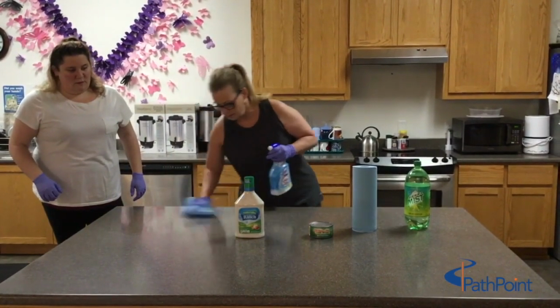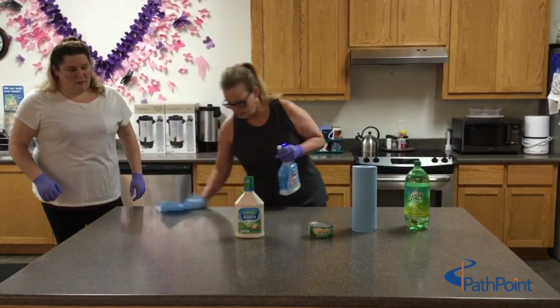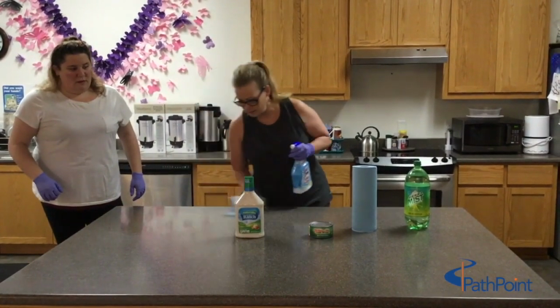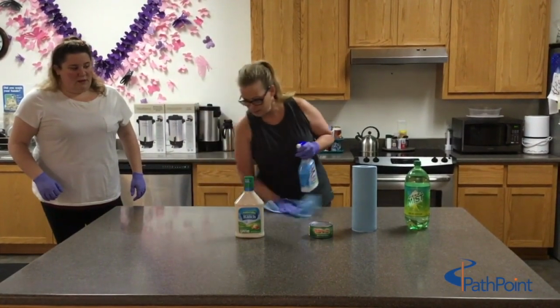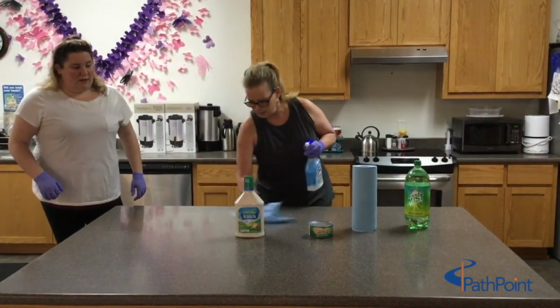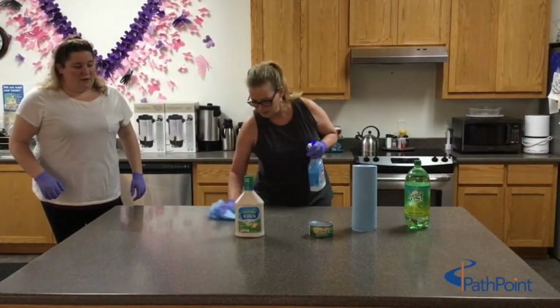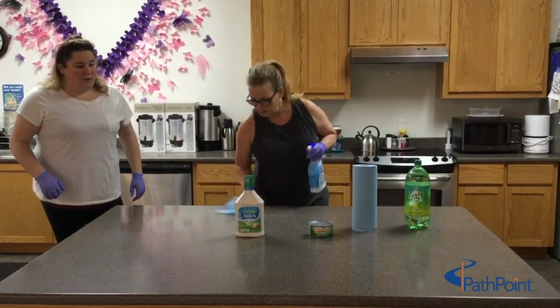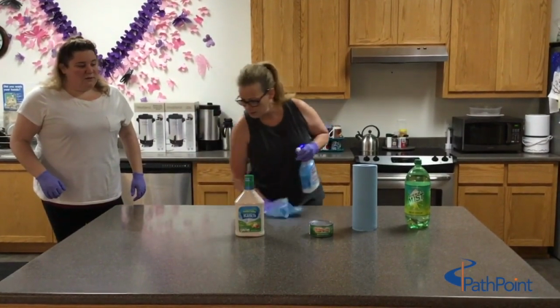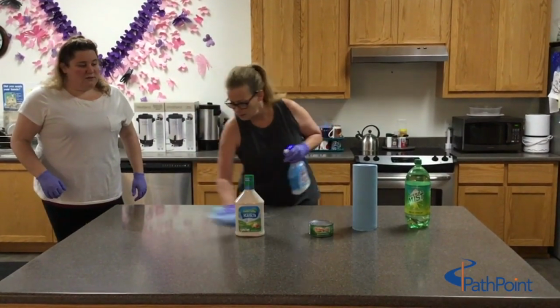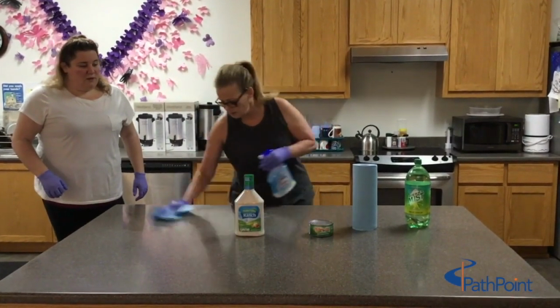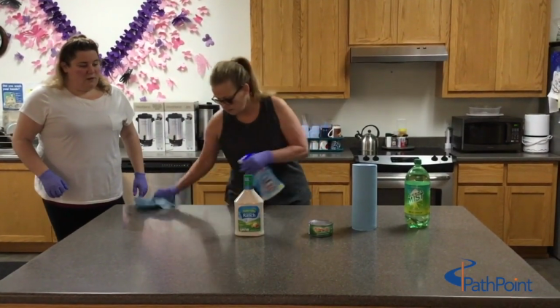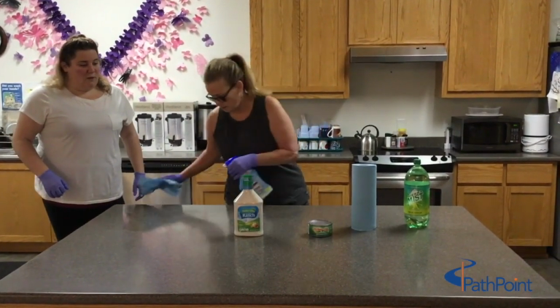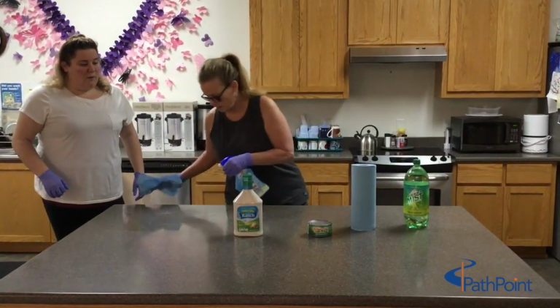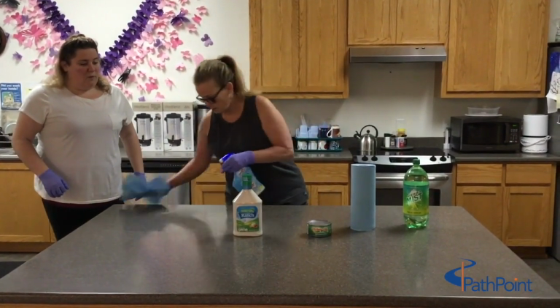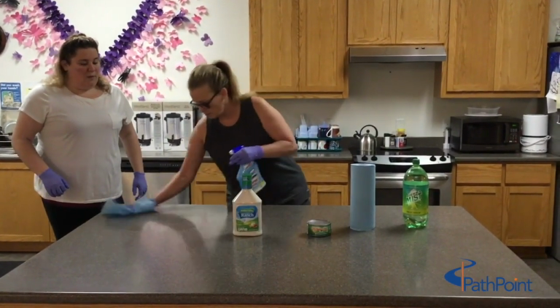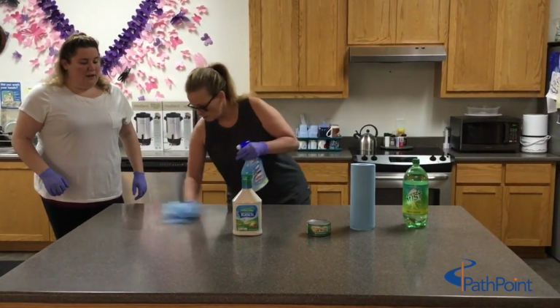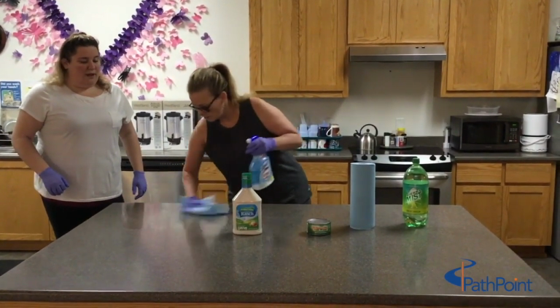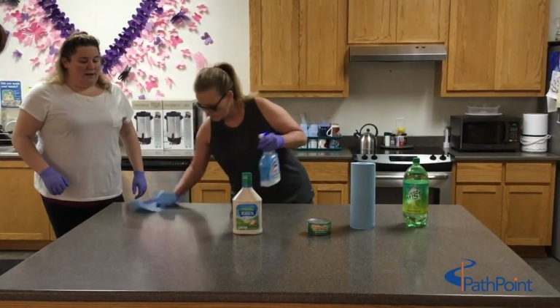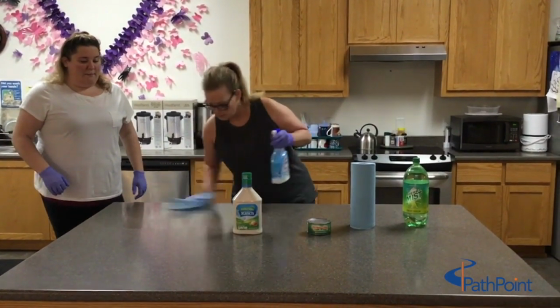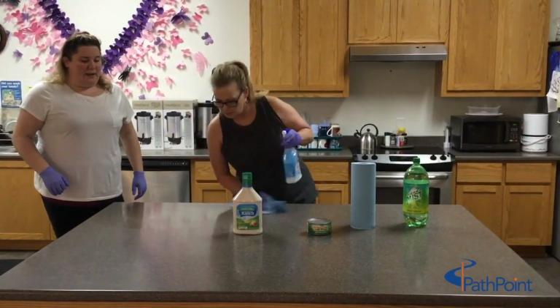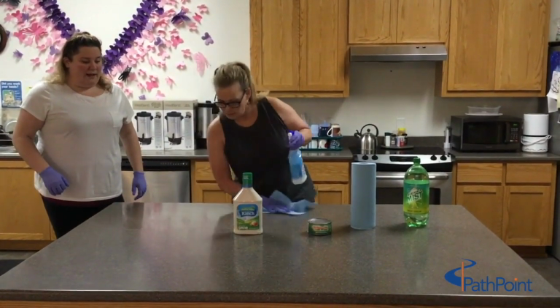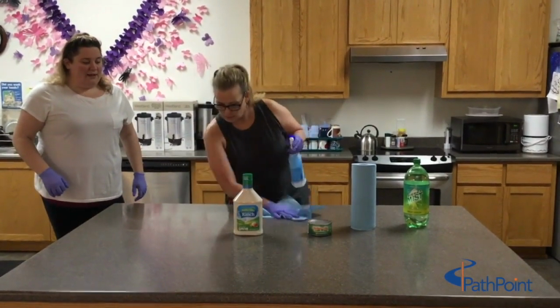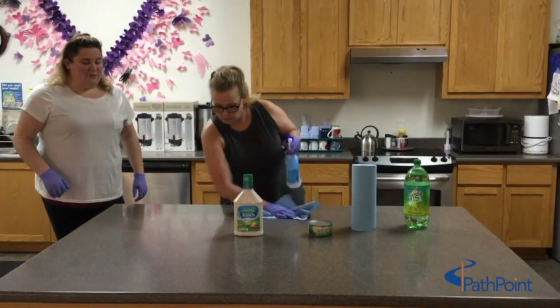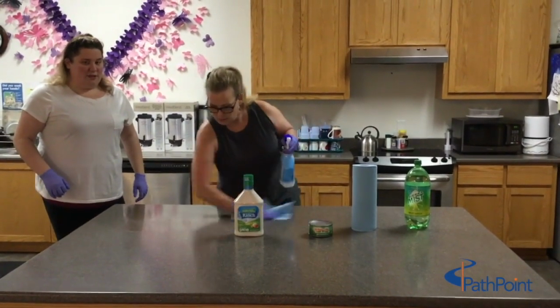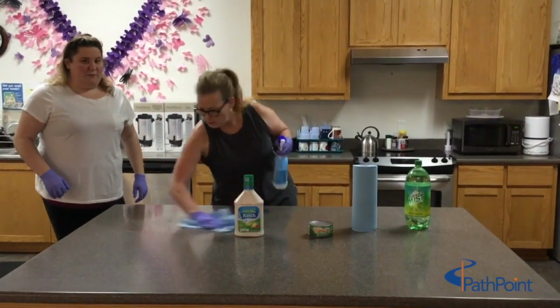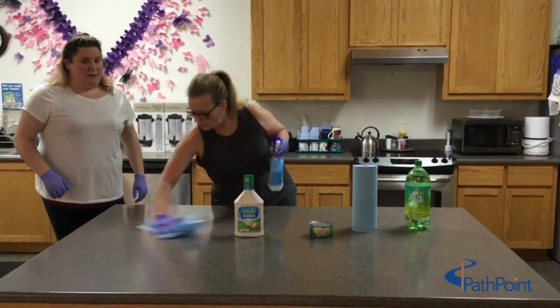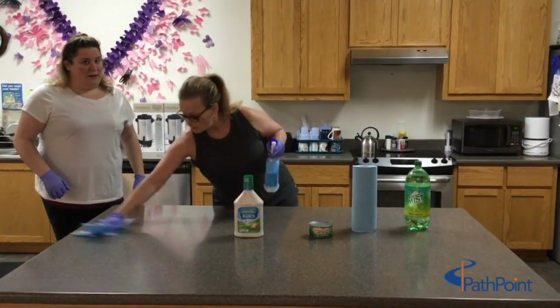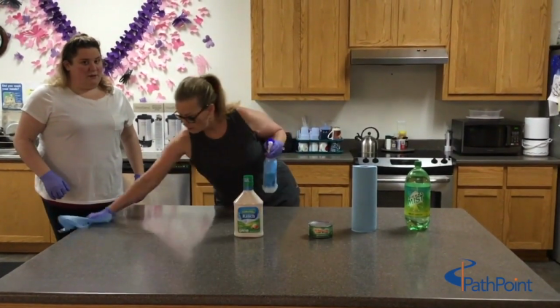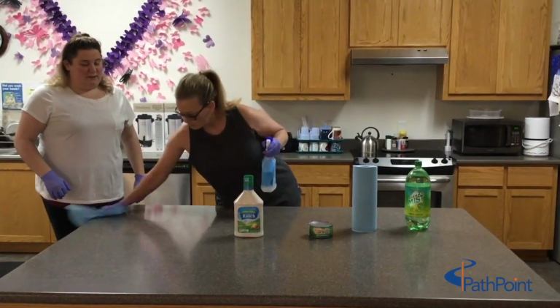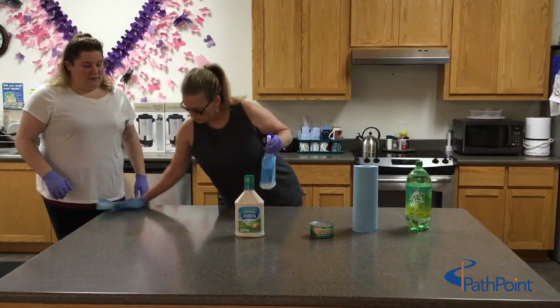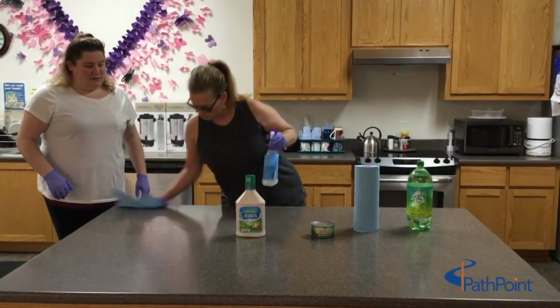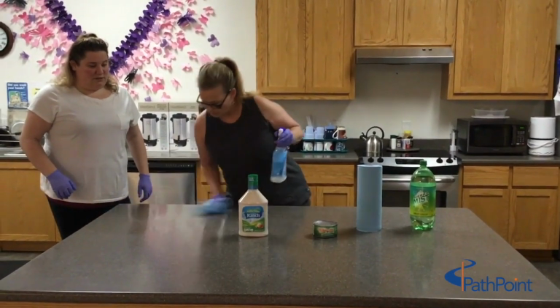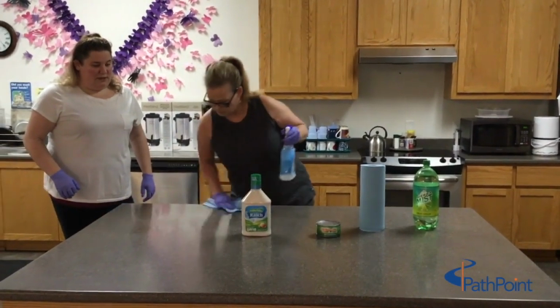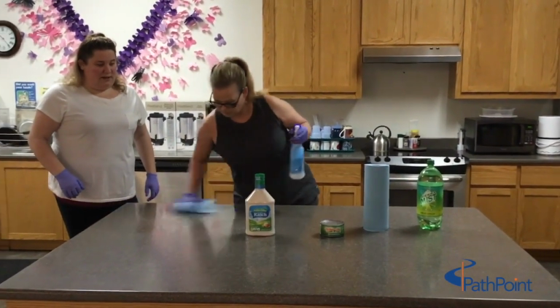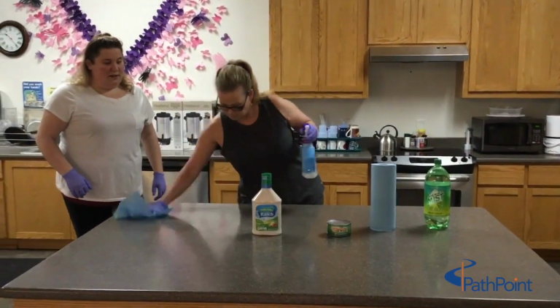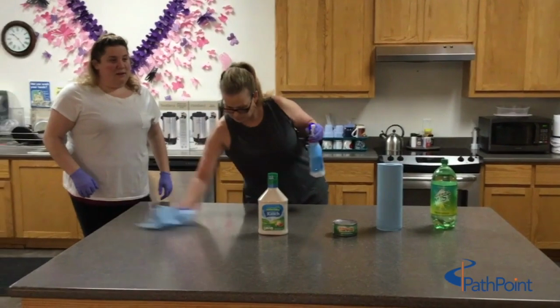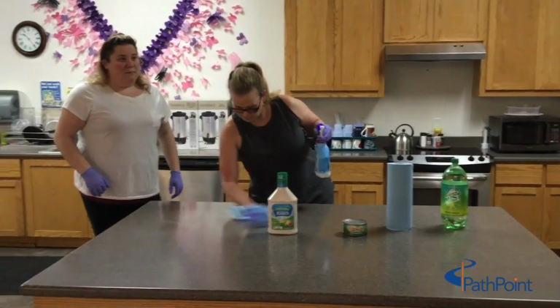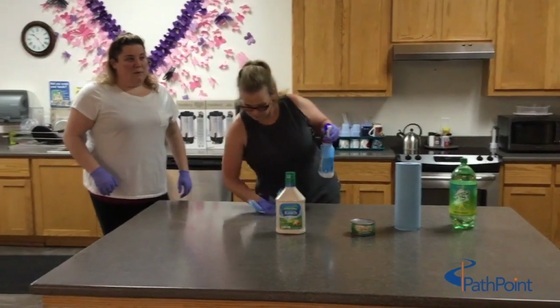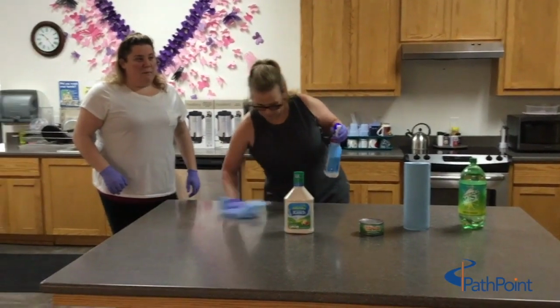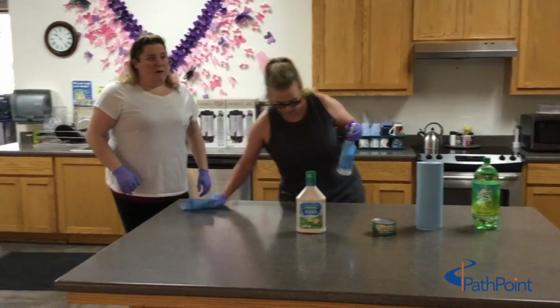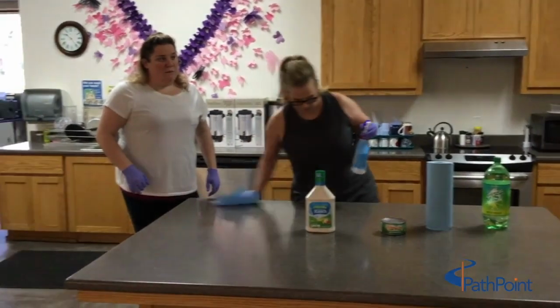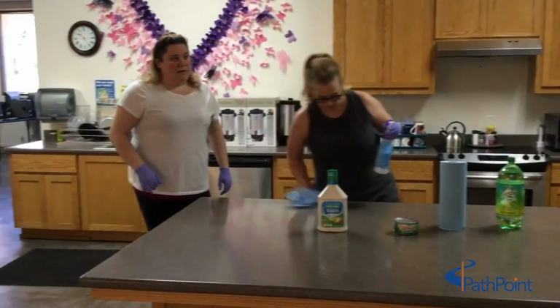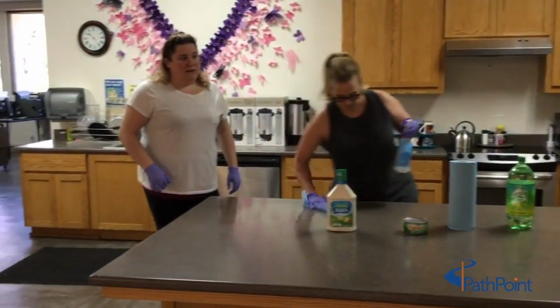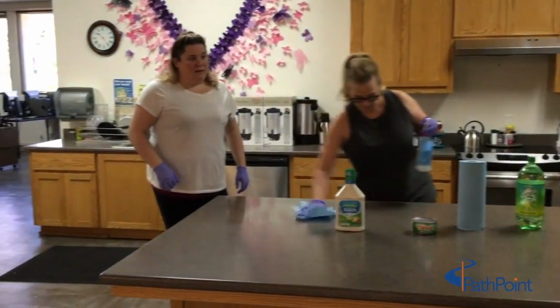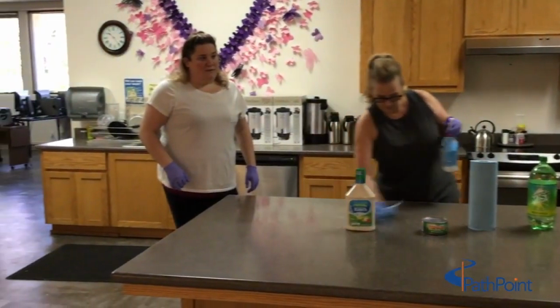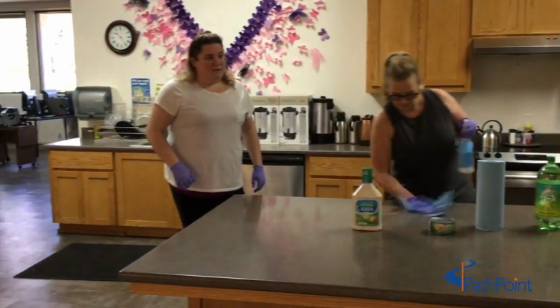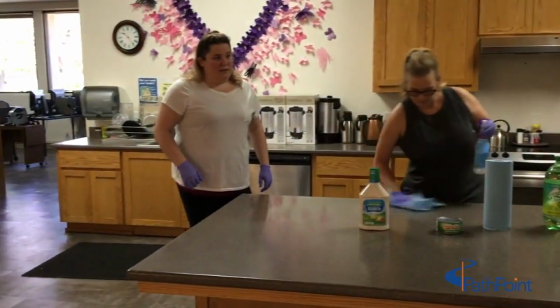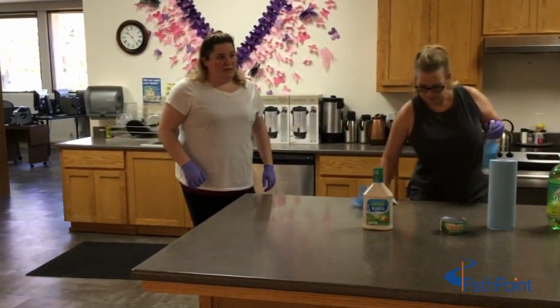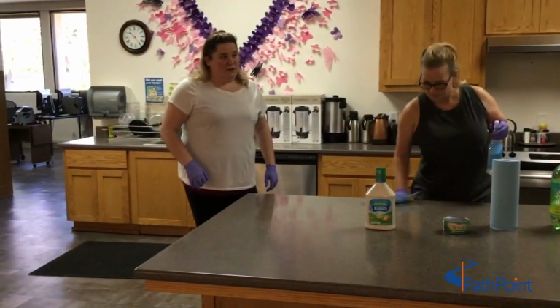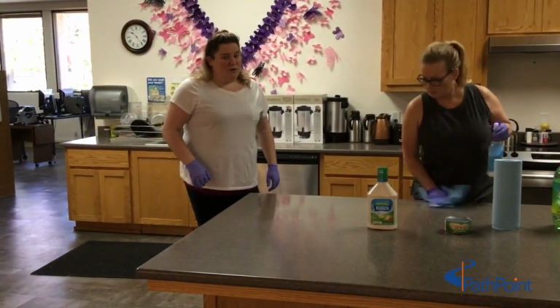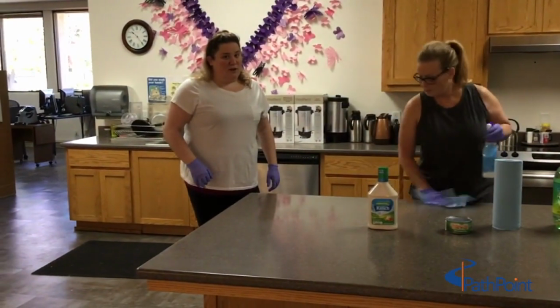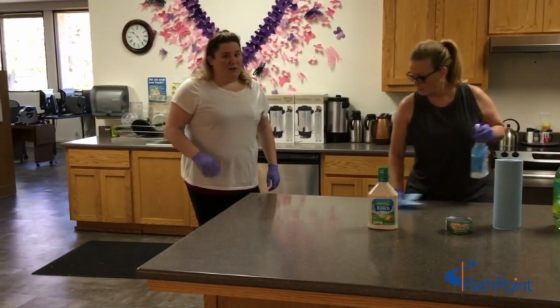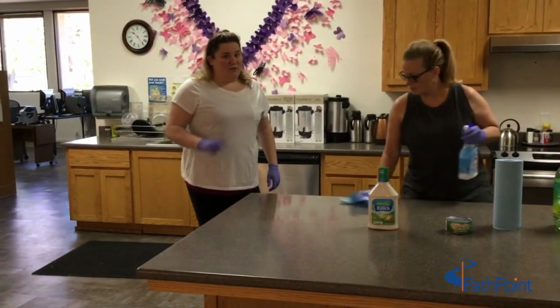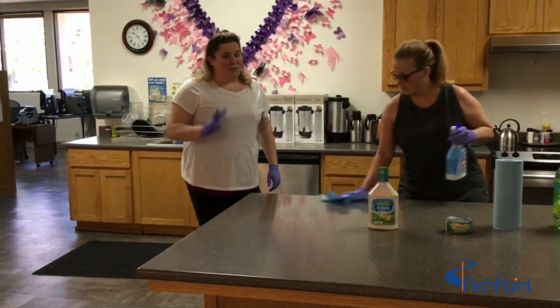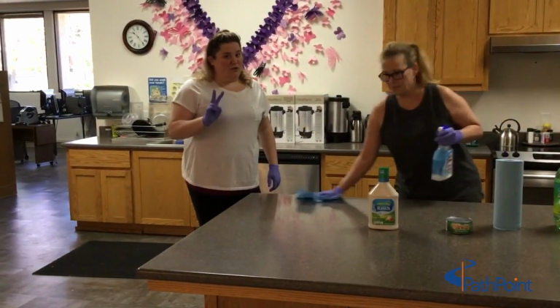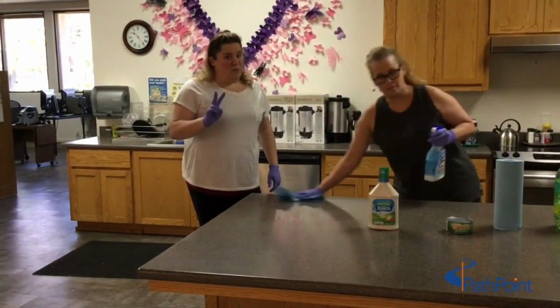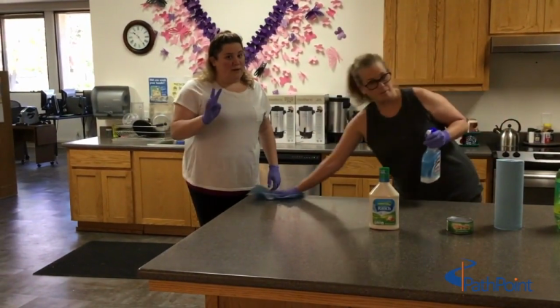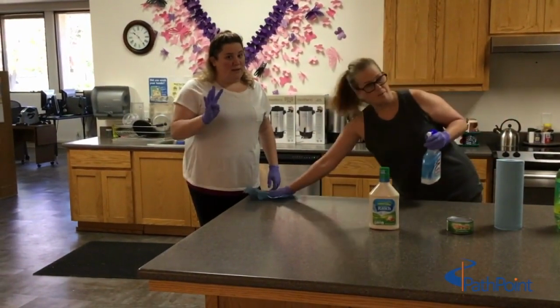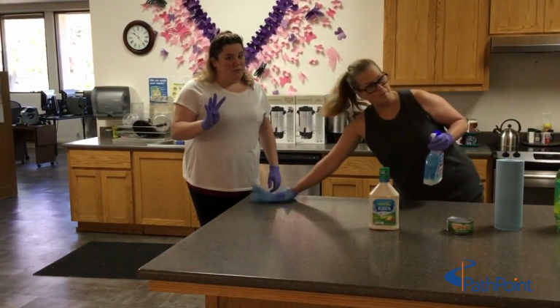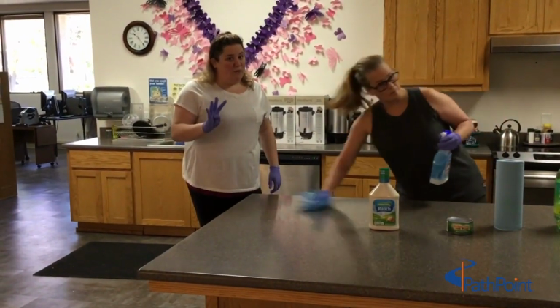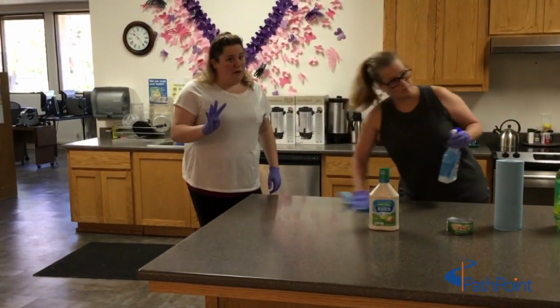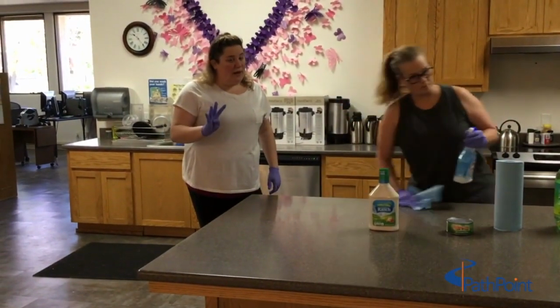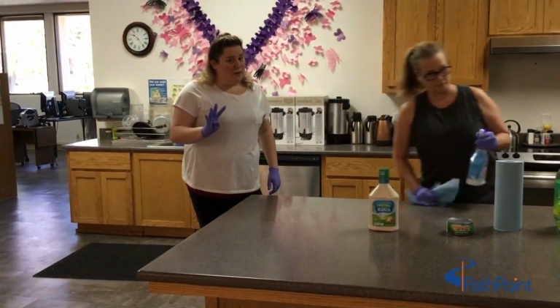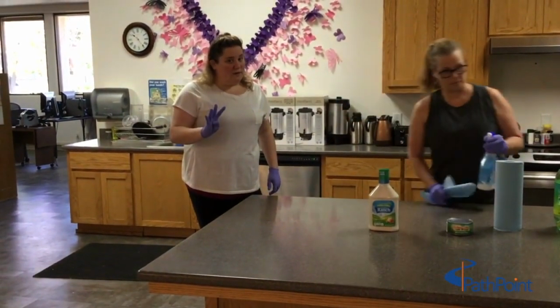Also, we got a package at my house yesterday, but my mom and I left it in the garage for 24 hours.